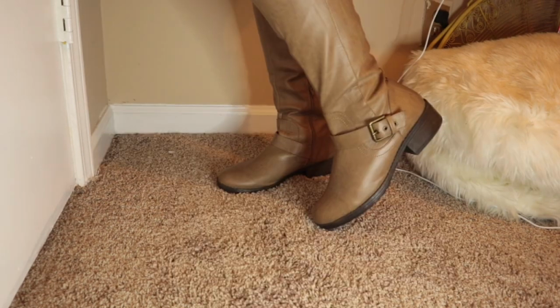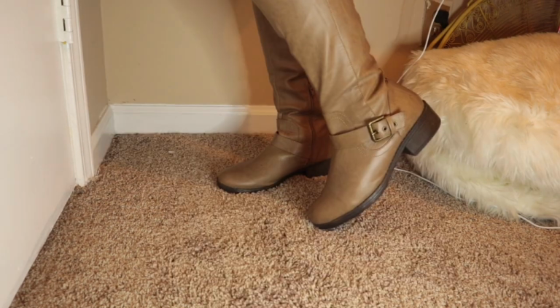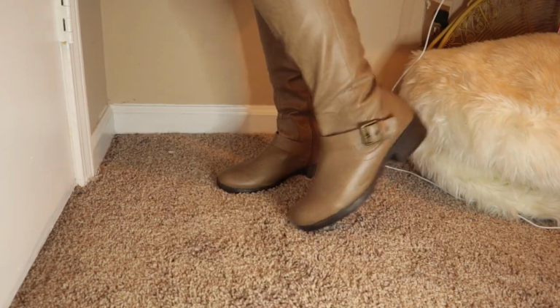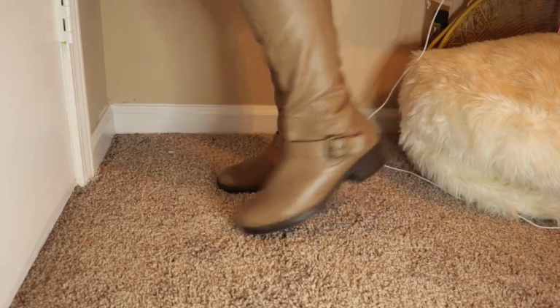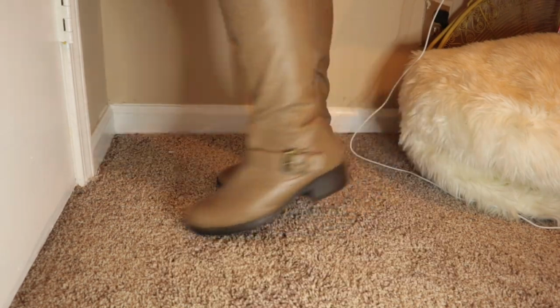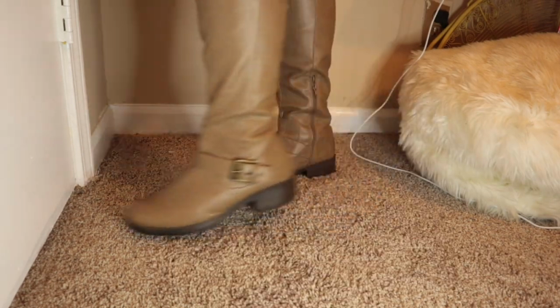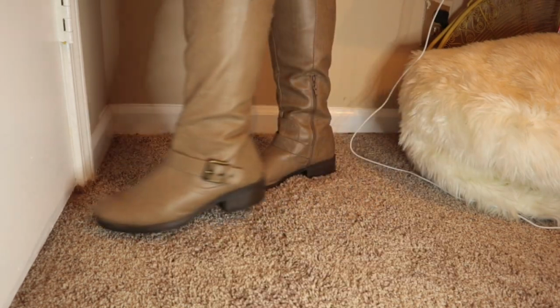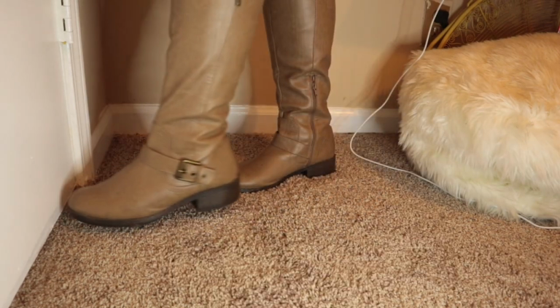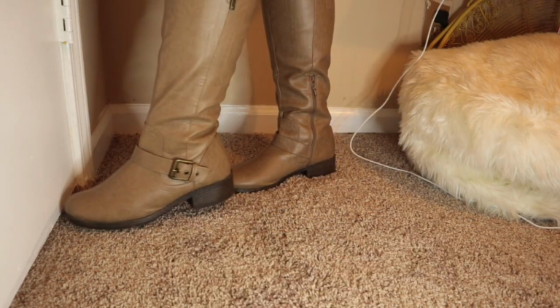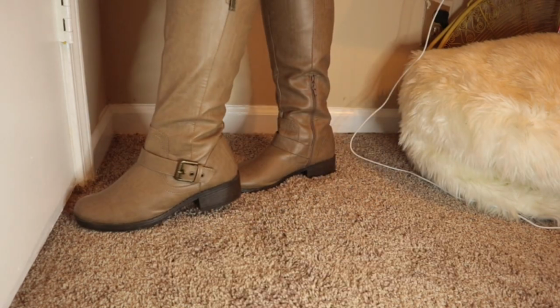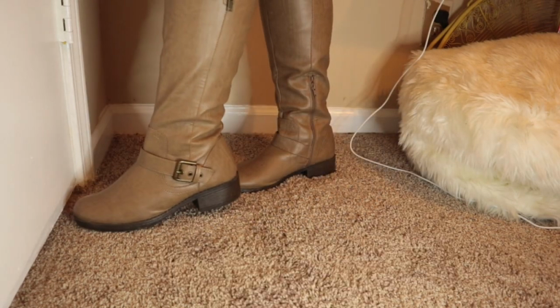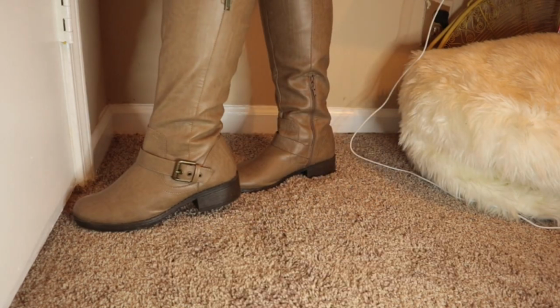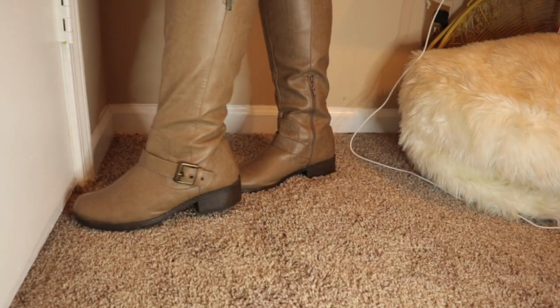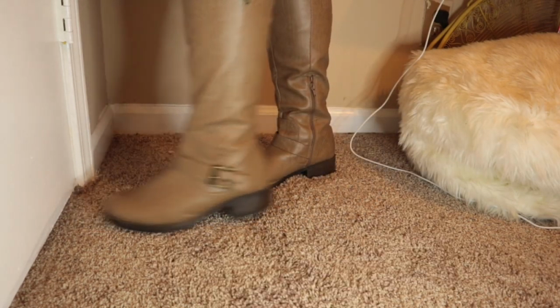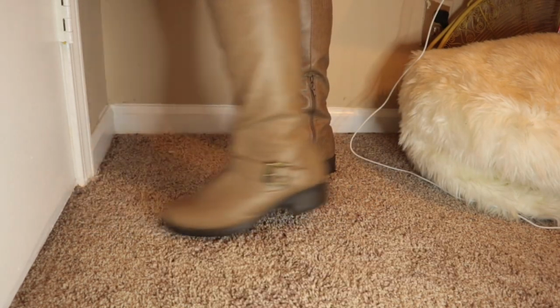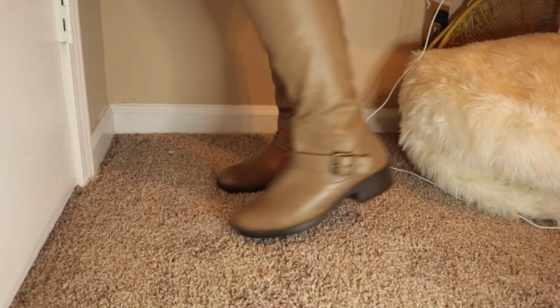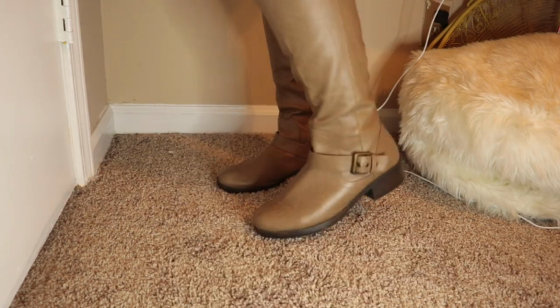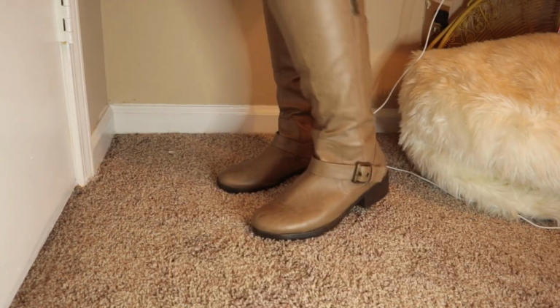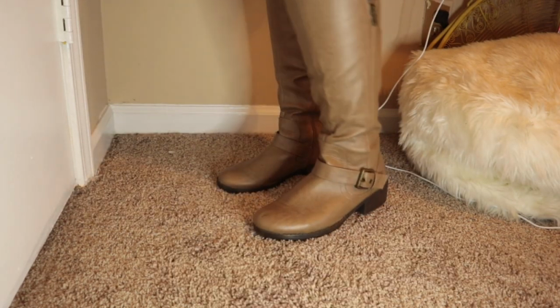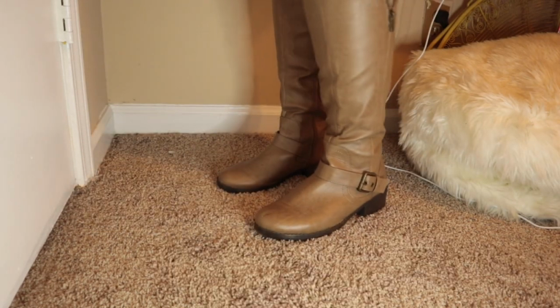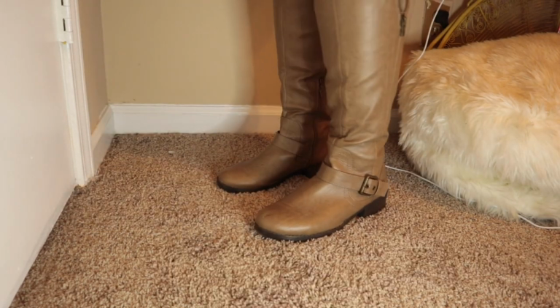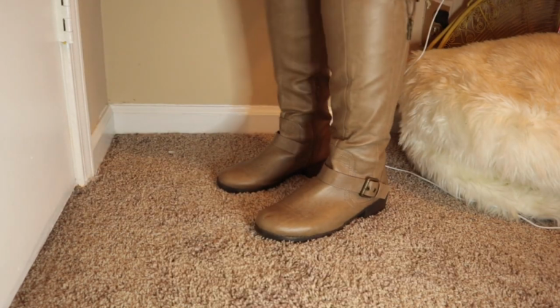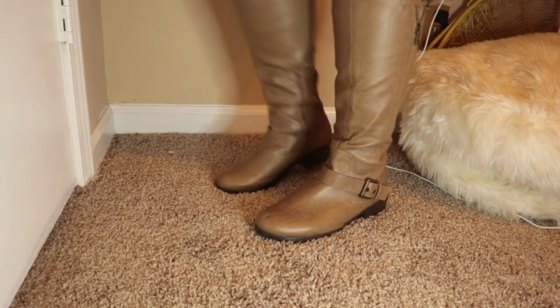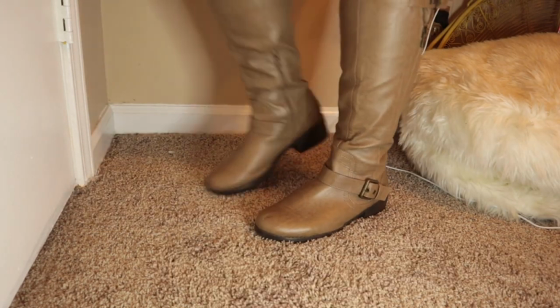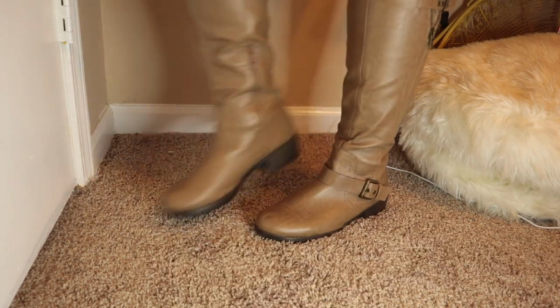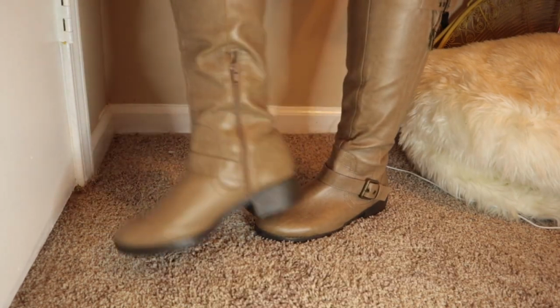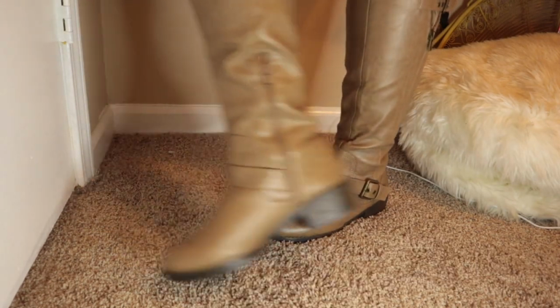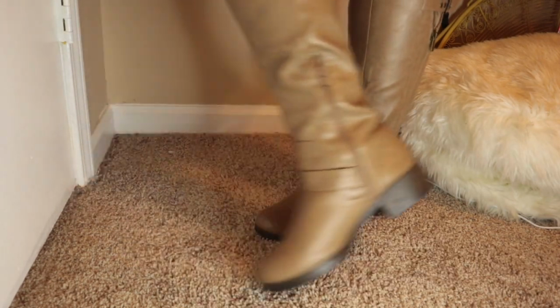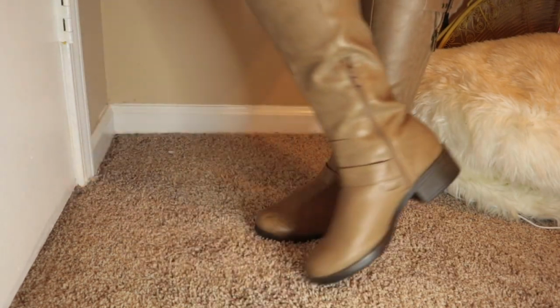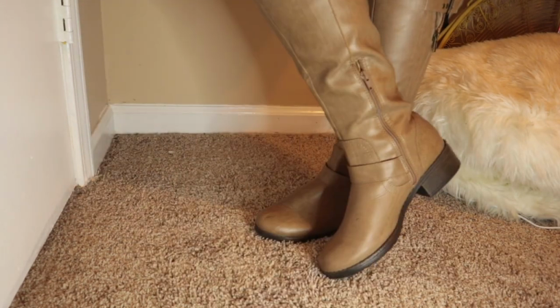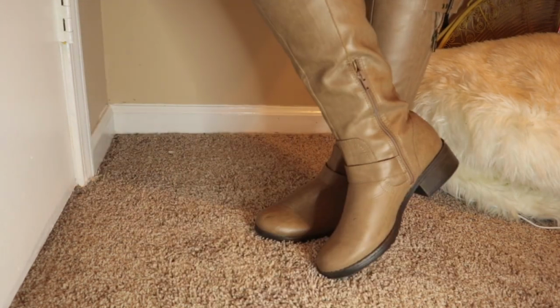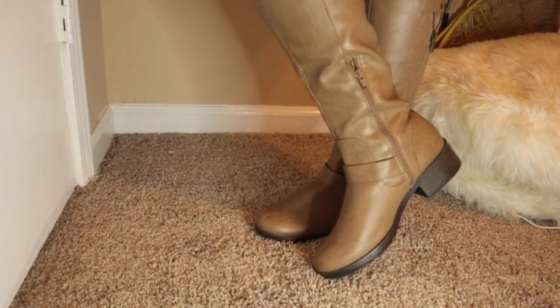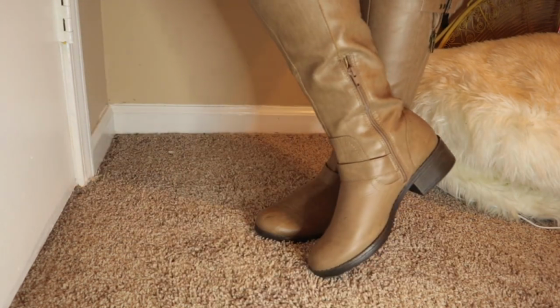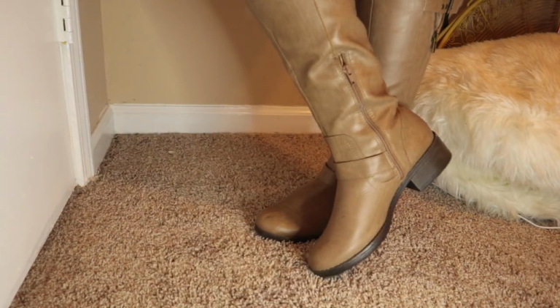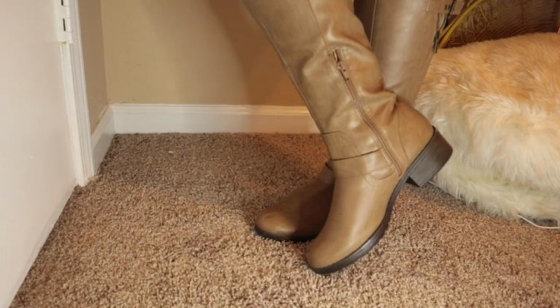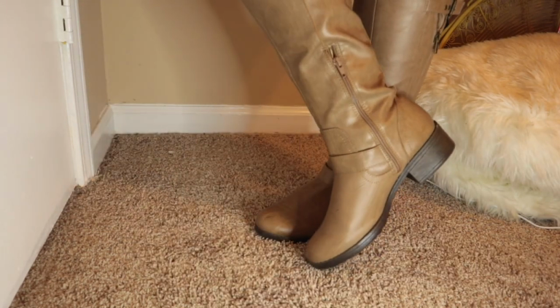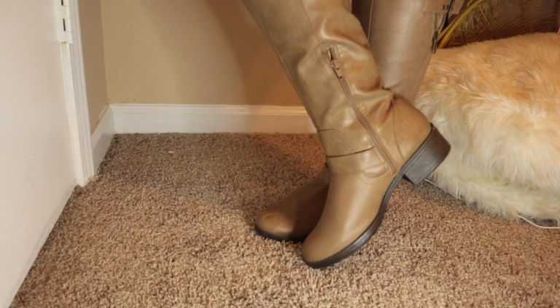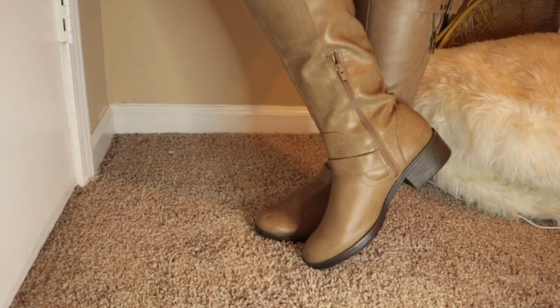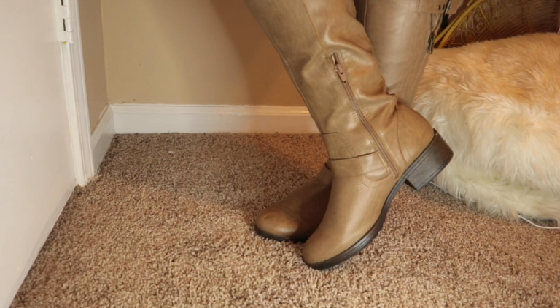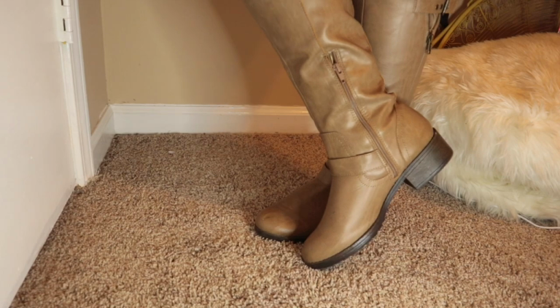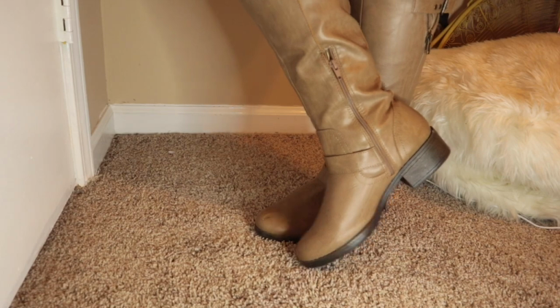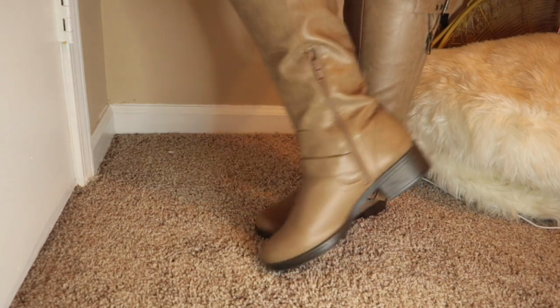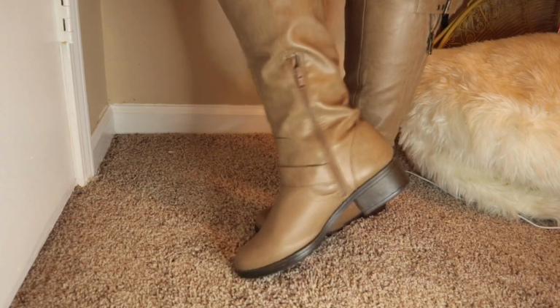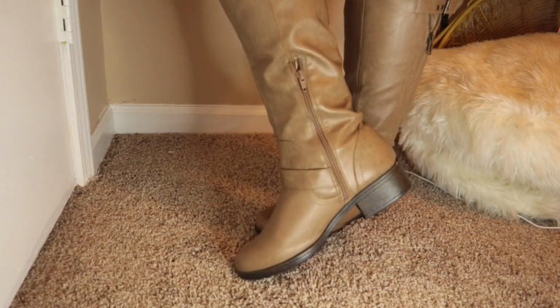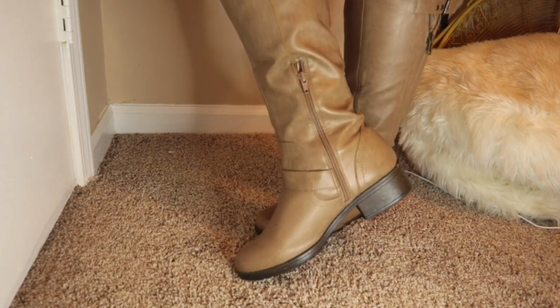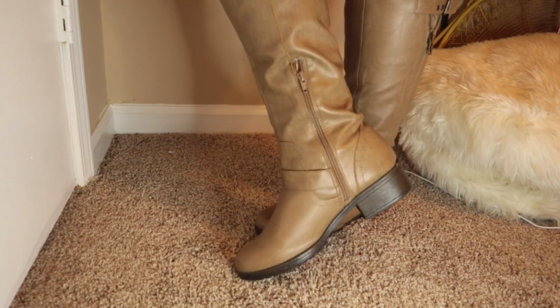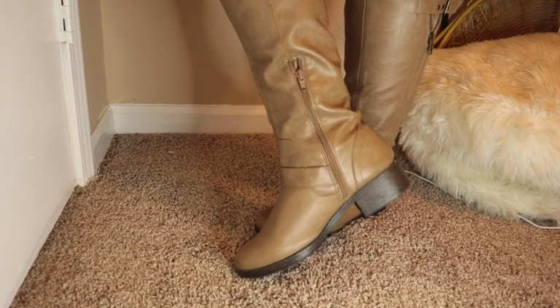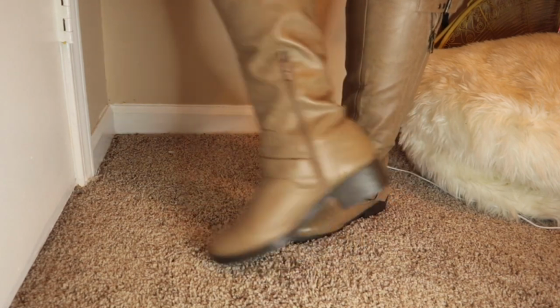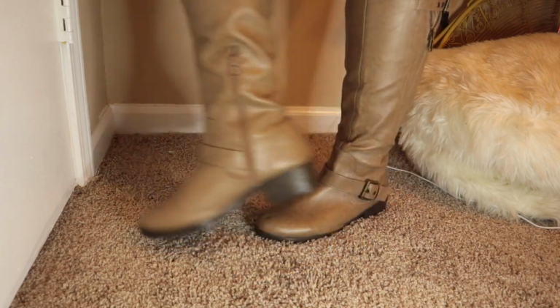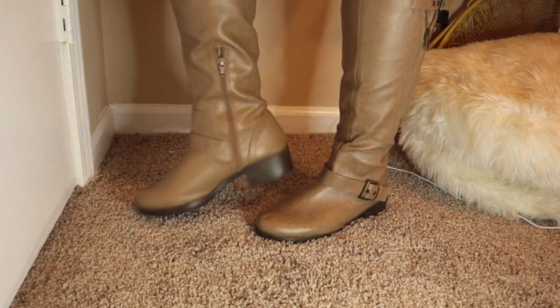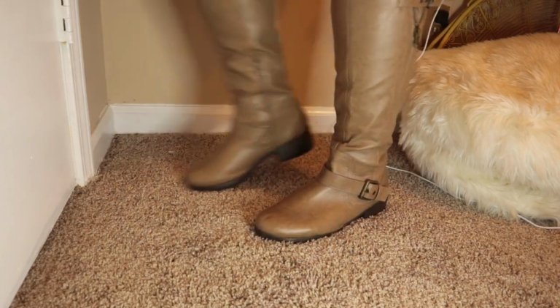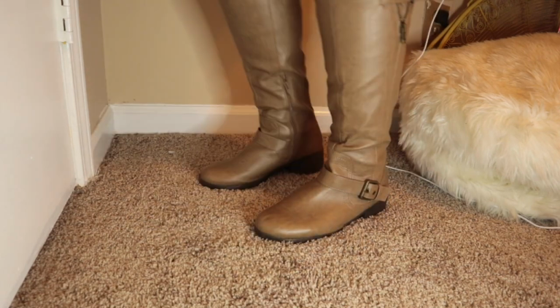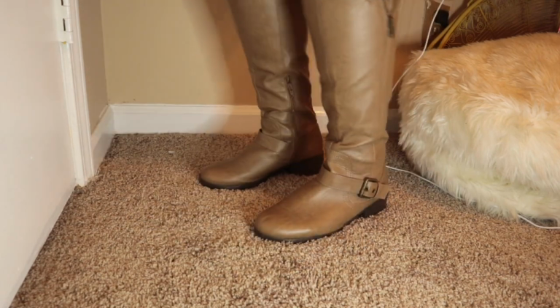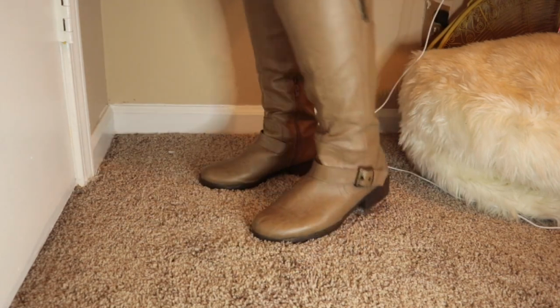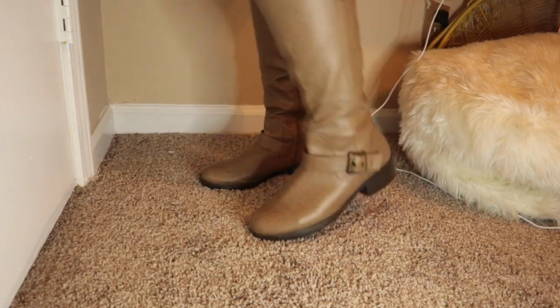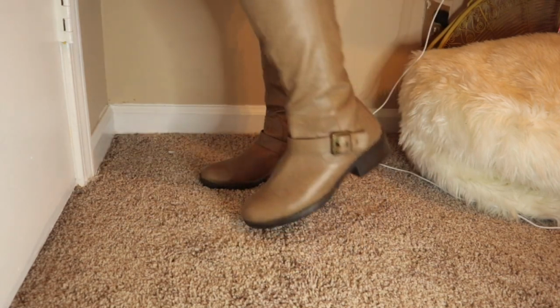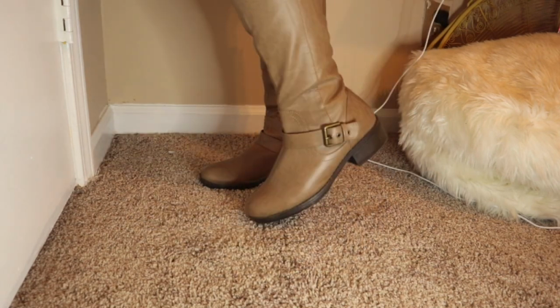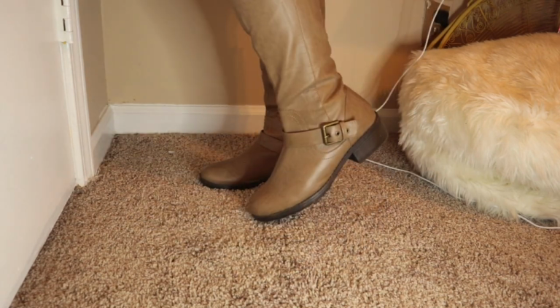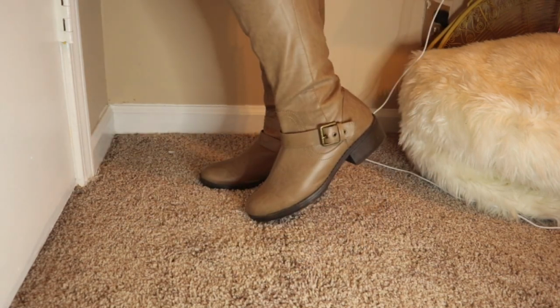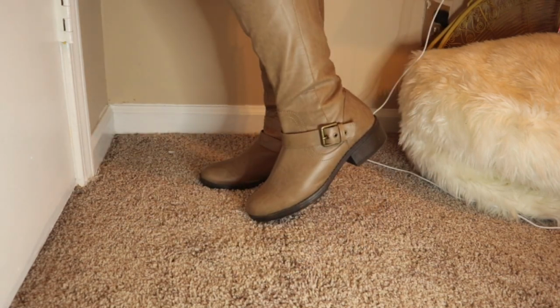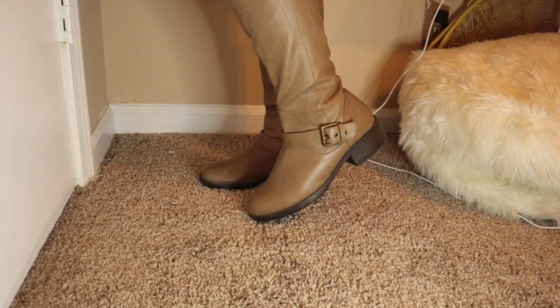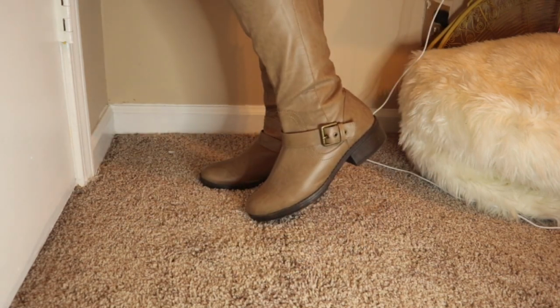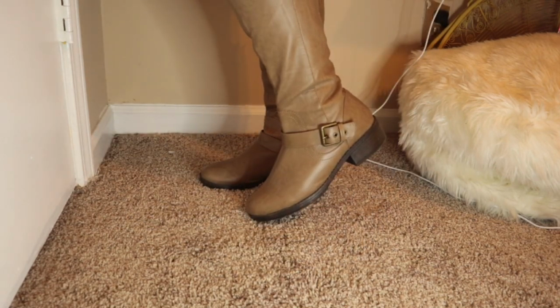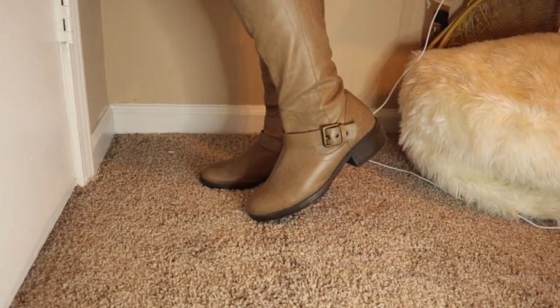These are what they call horse-riding boots. My cousin-in-law got these for me last year for Christmas.